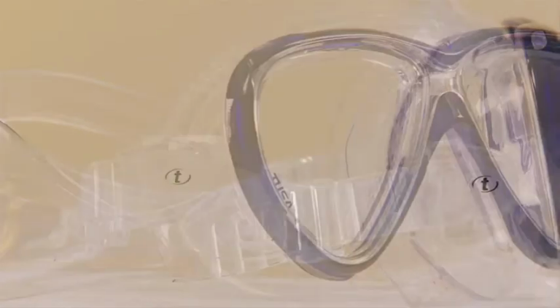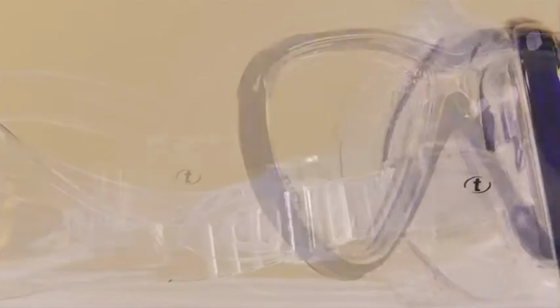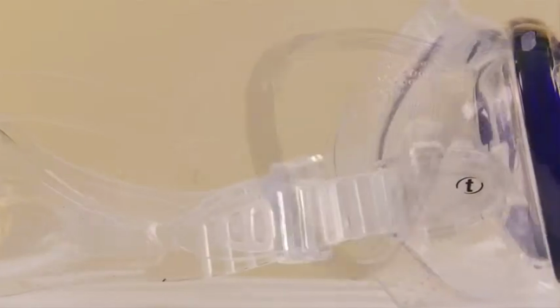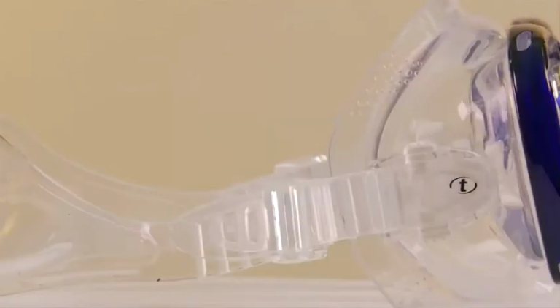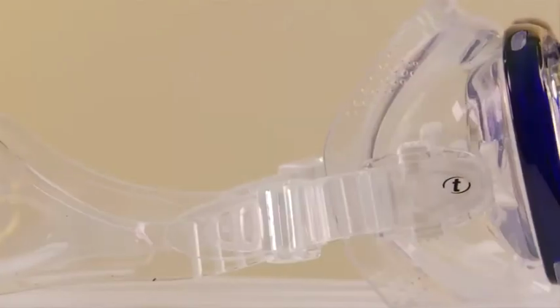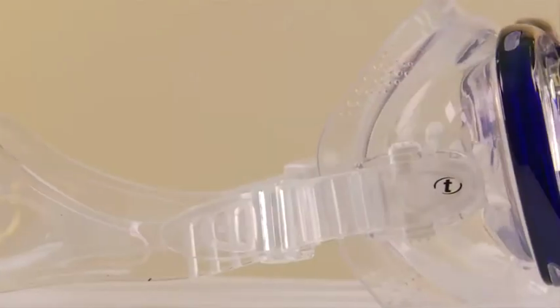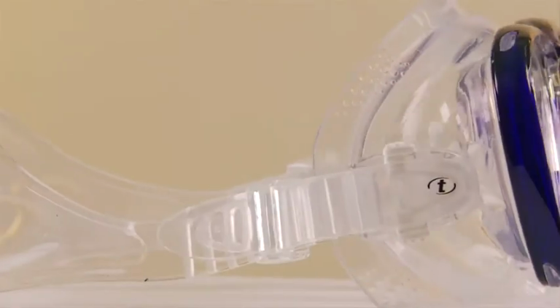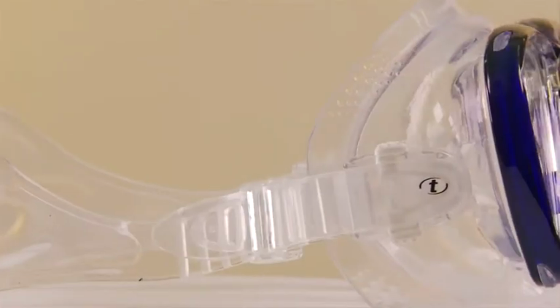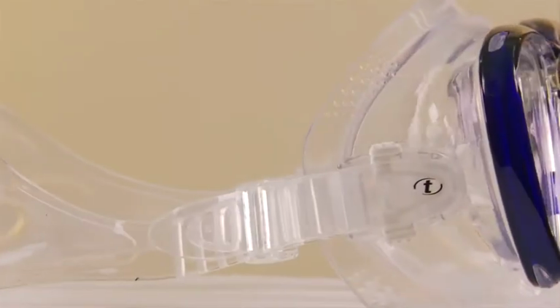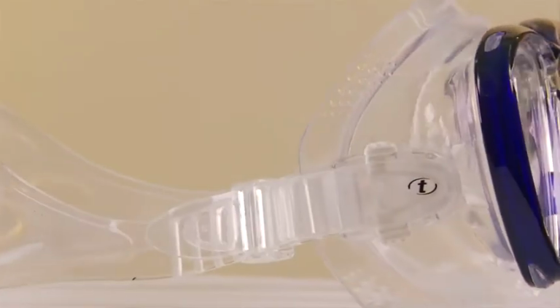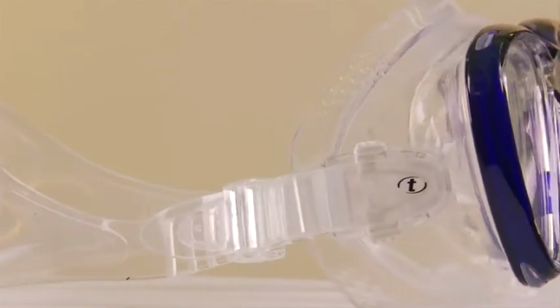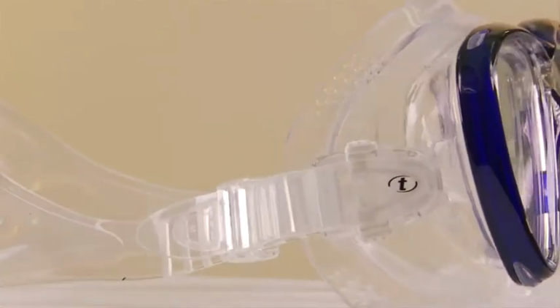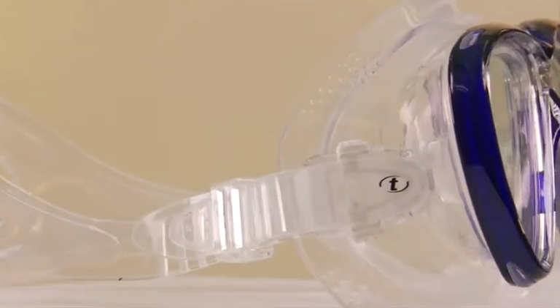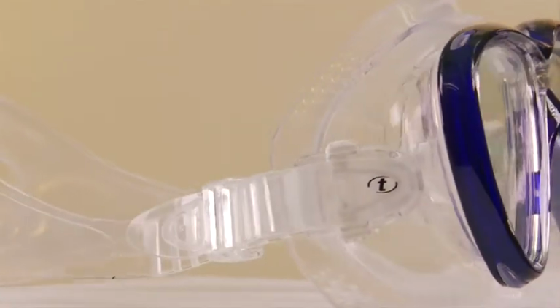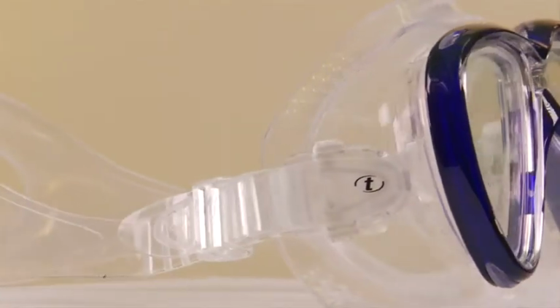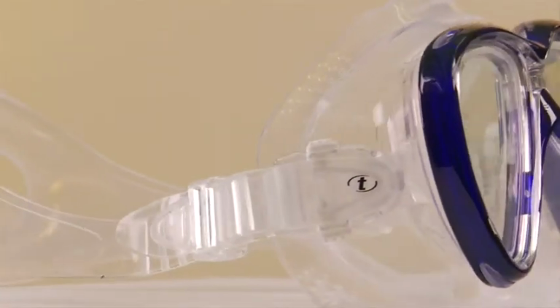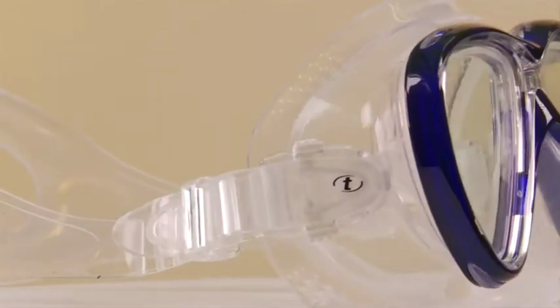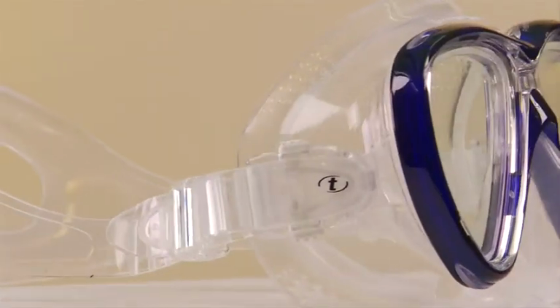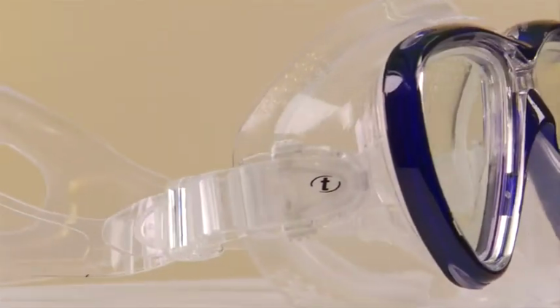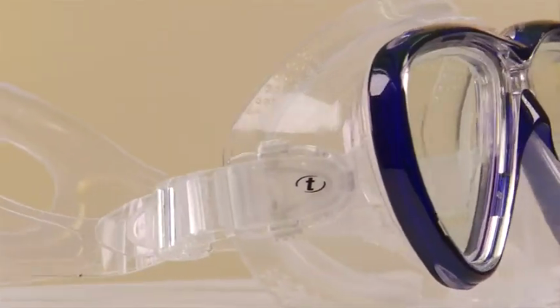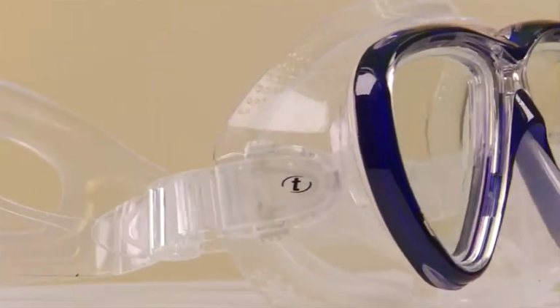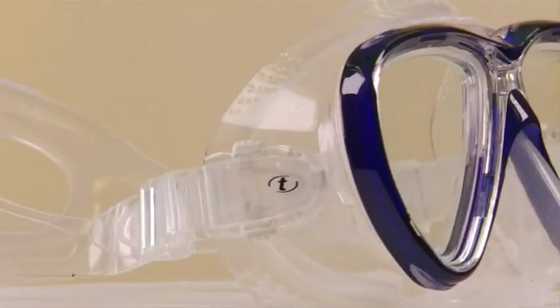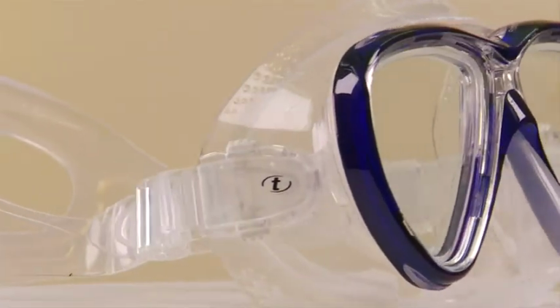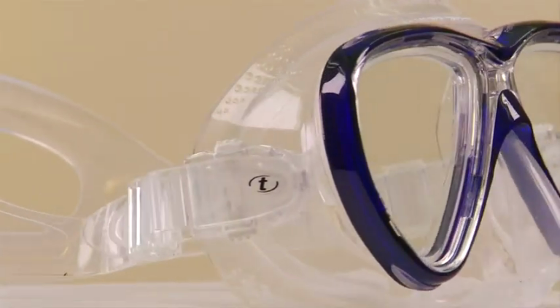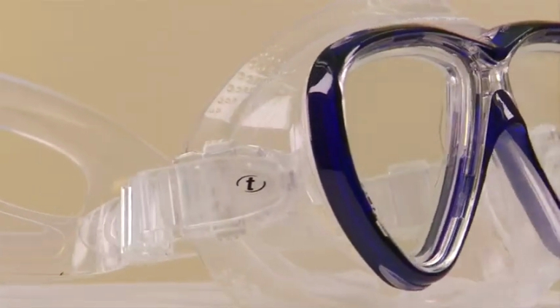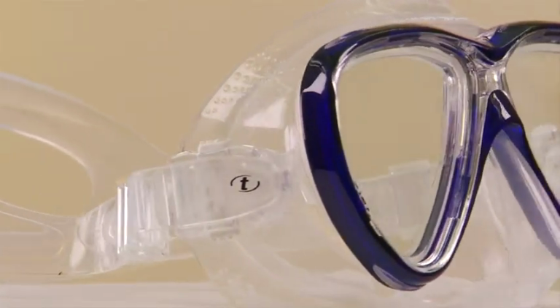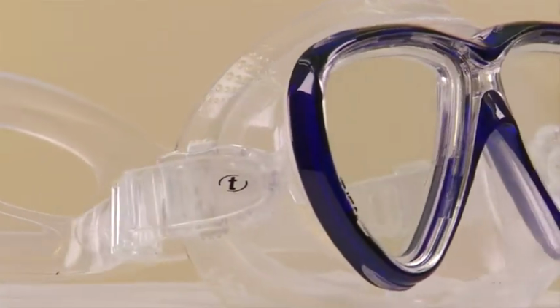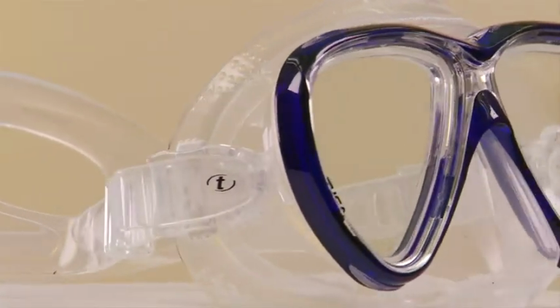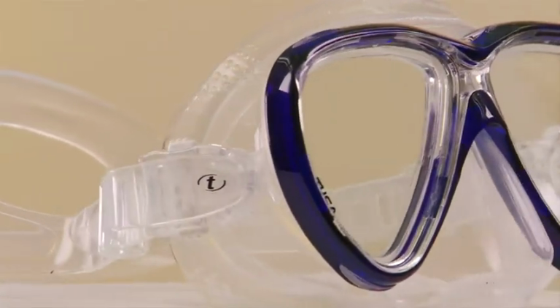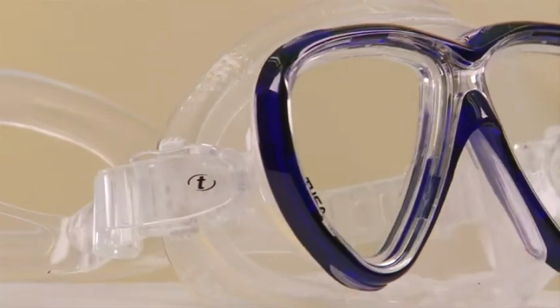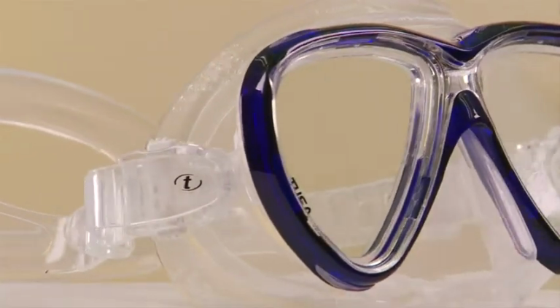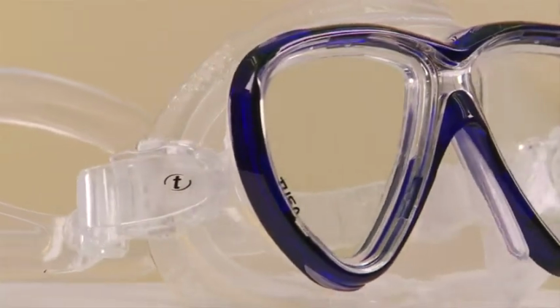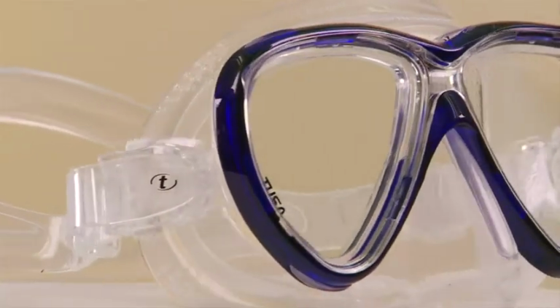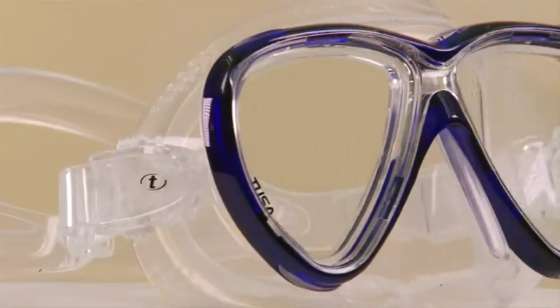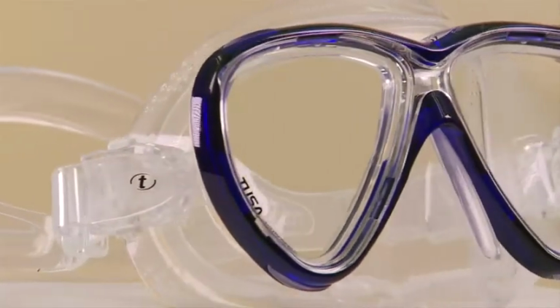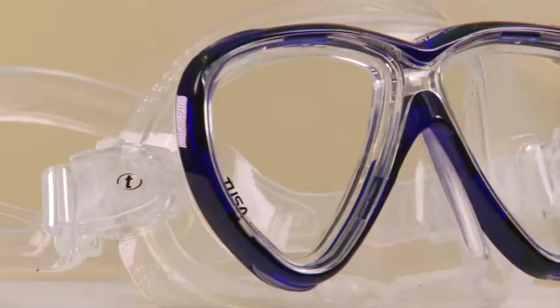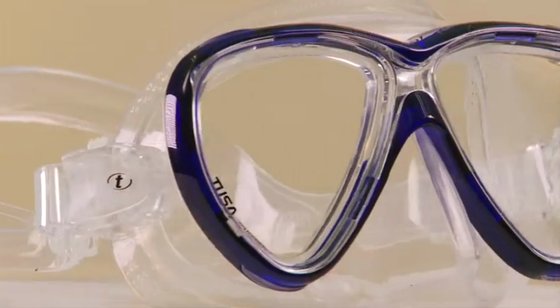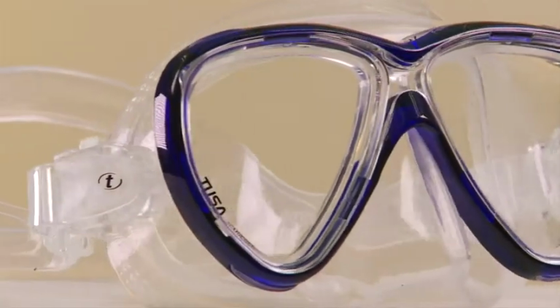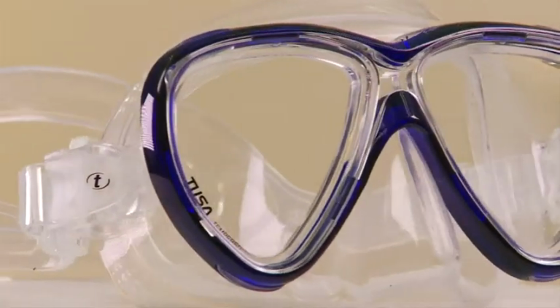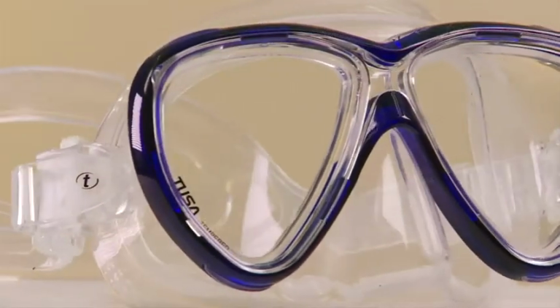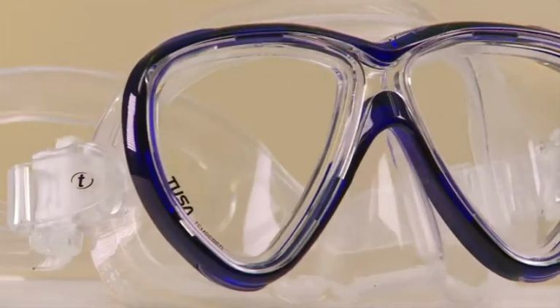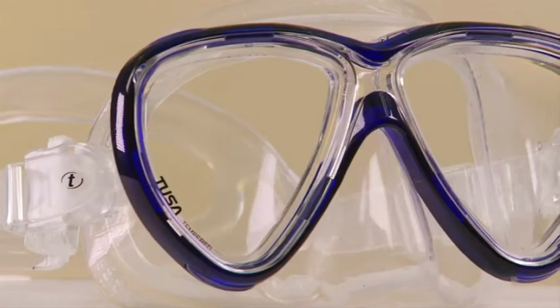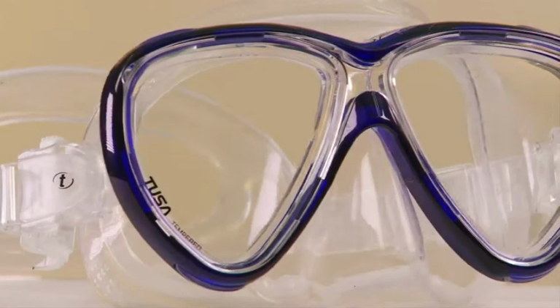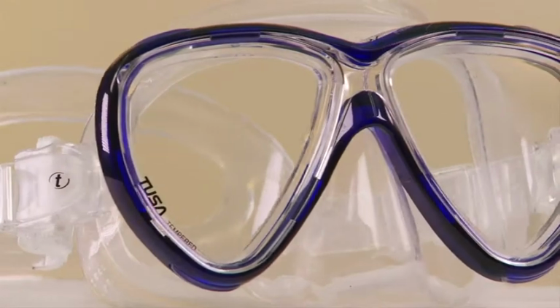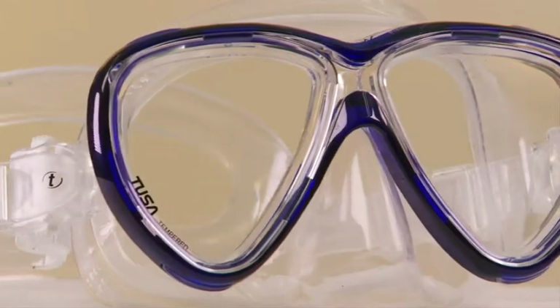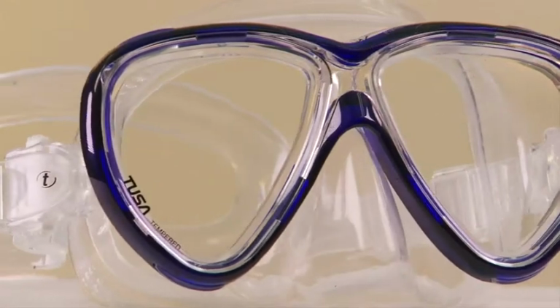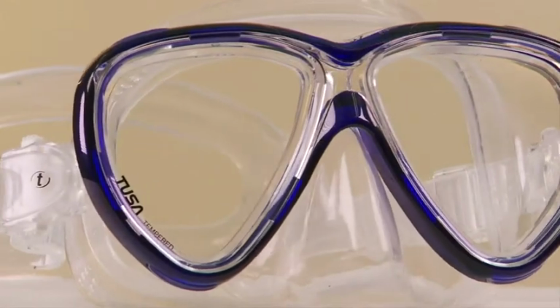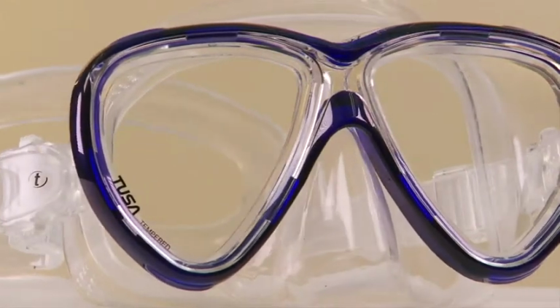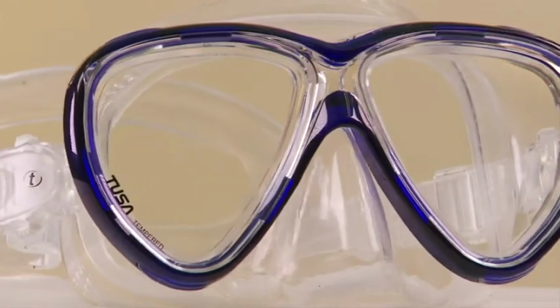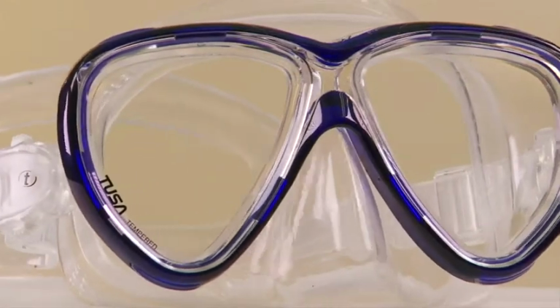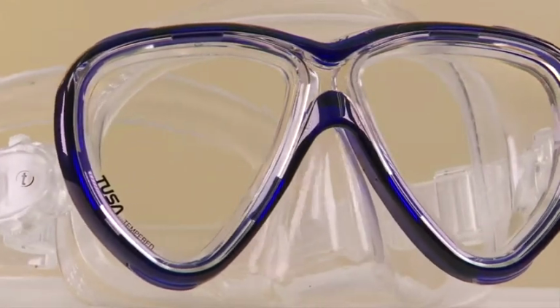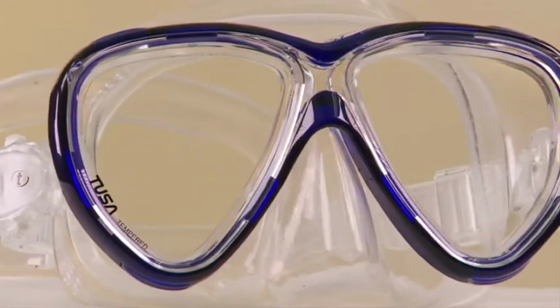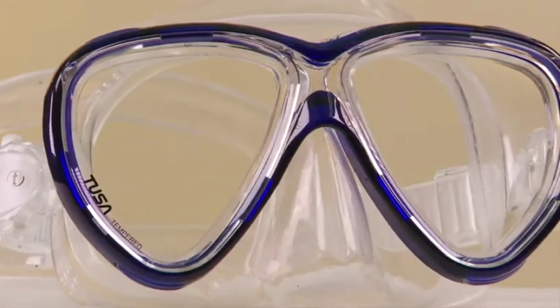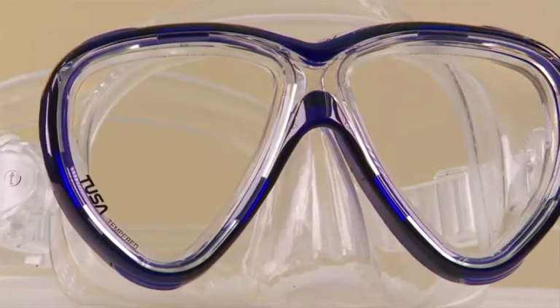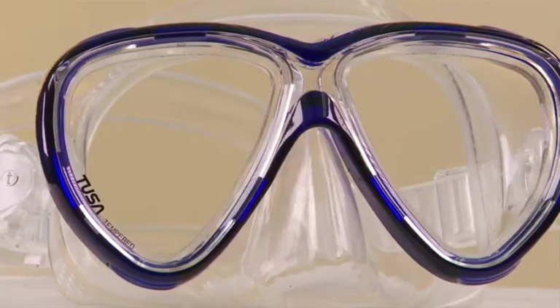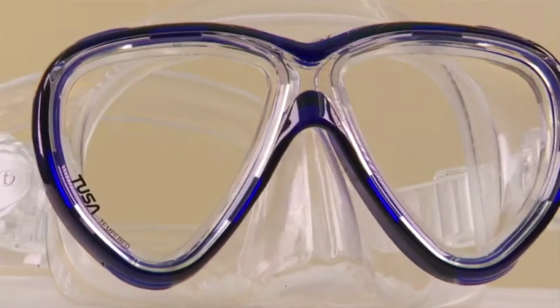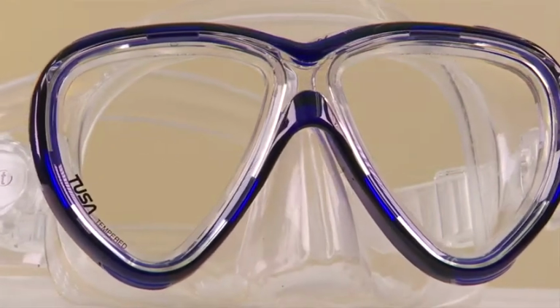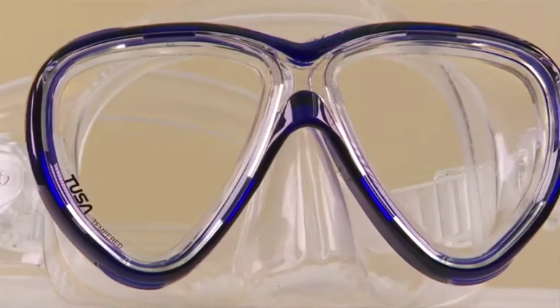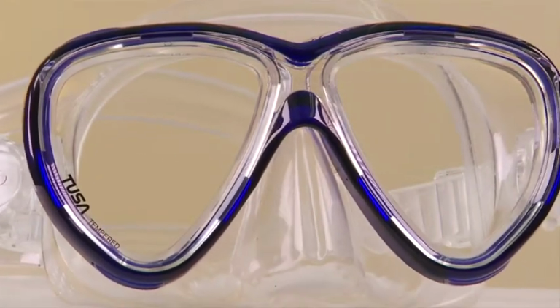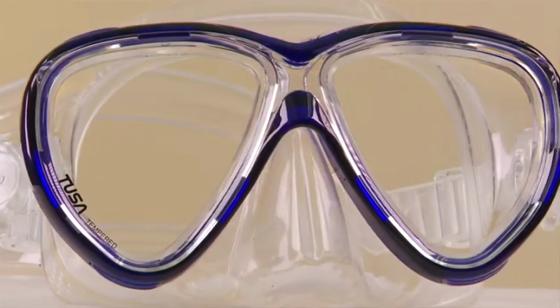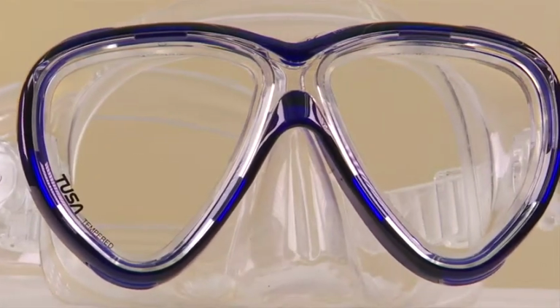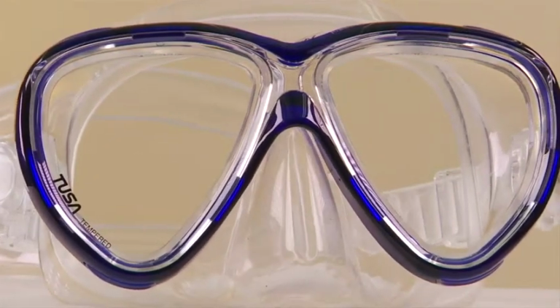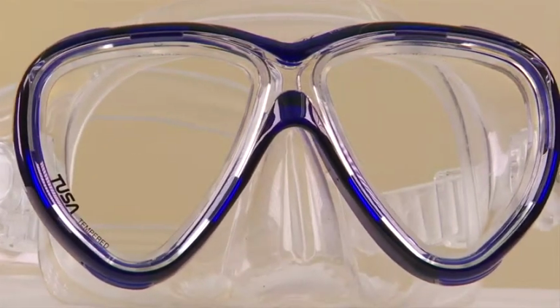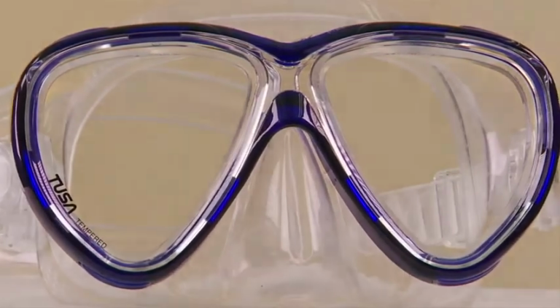The bottom line? The Freedom 1 is a soft and supple feeling mask with an improved seal that can fit a wider range of divers.